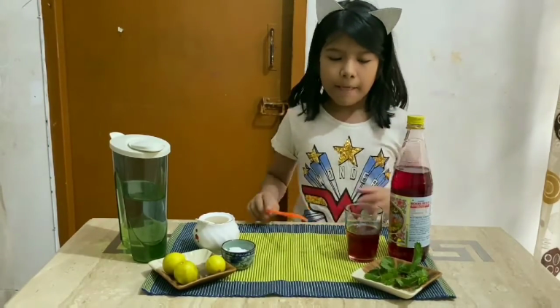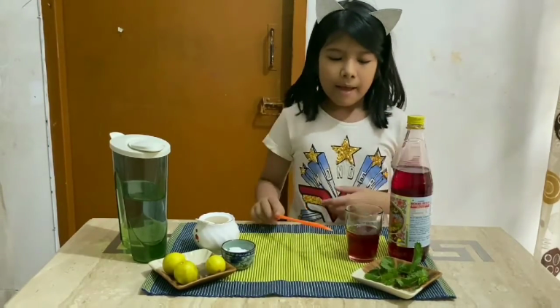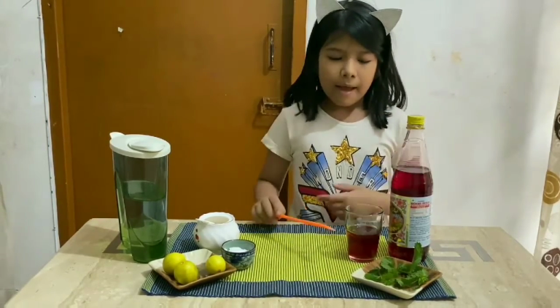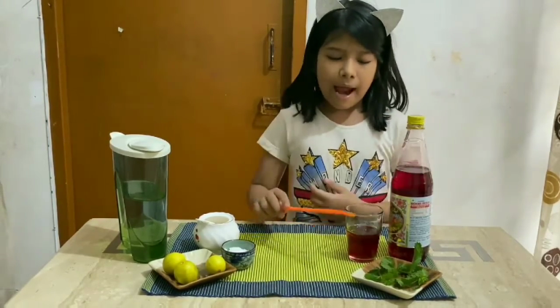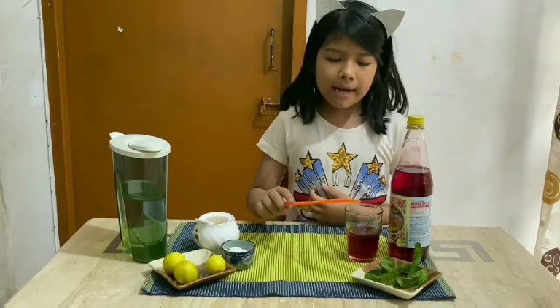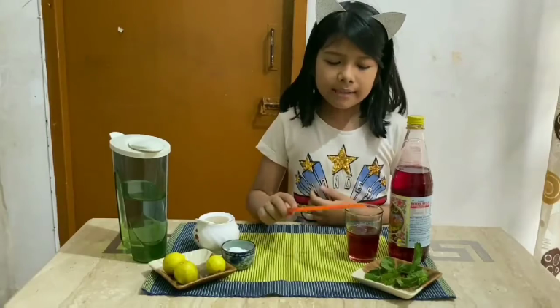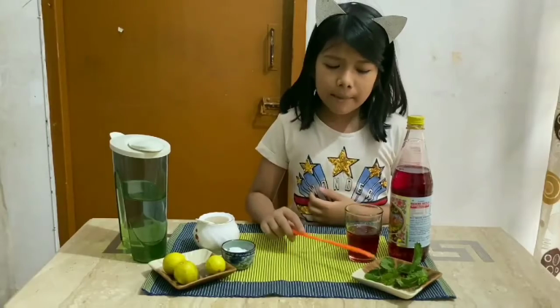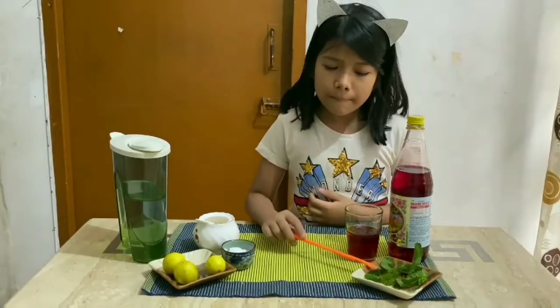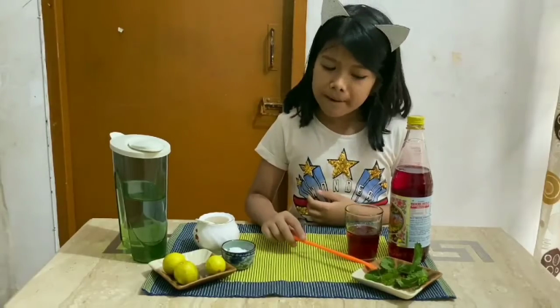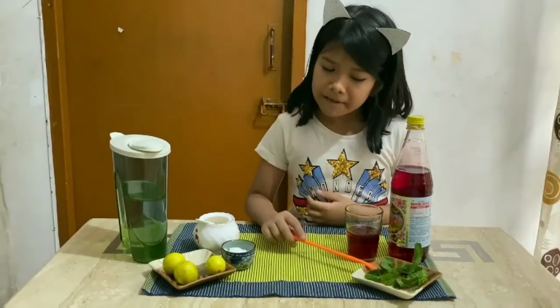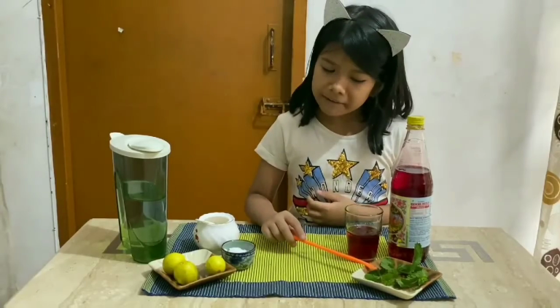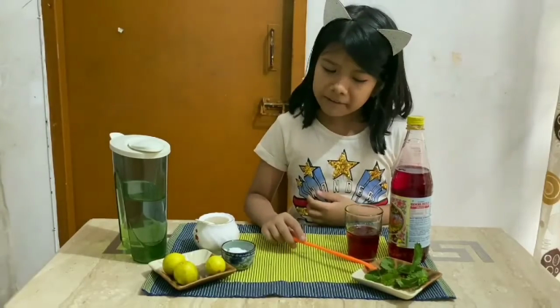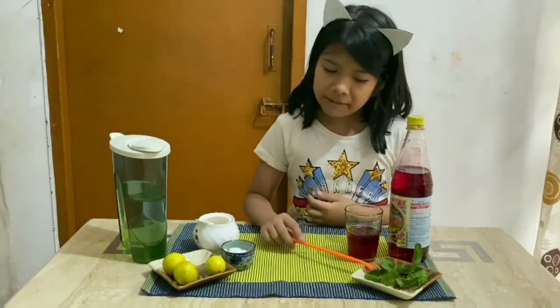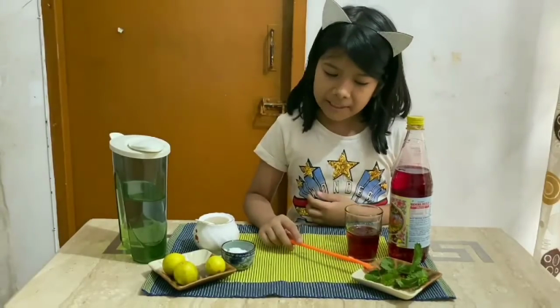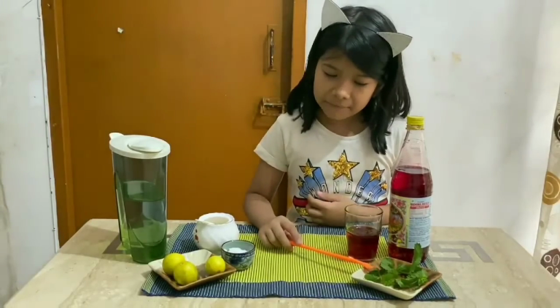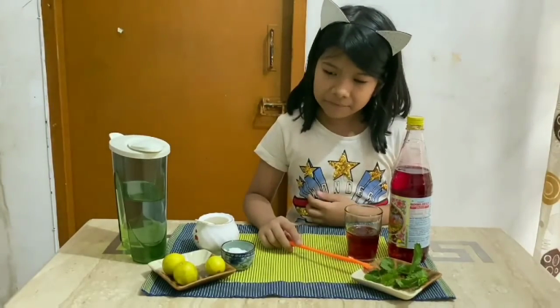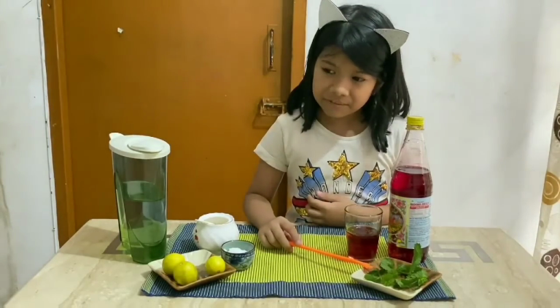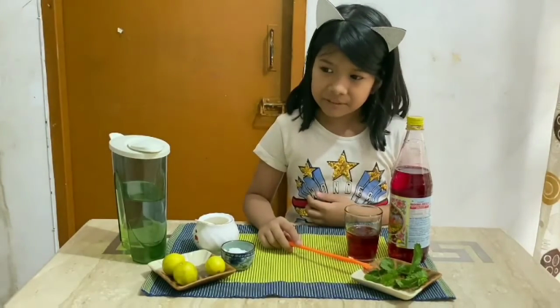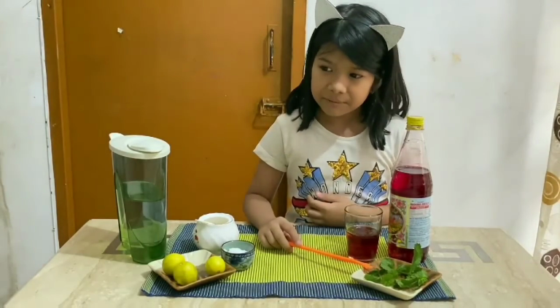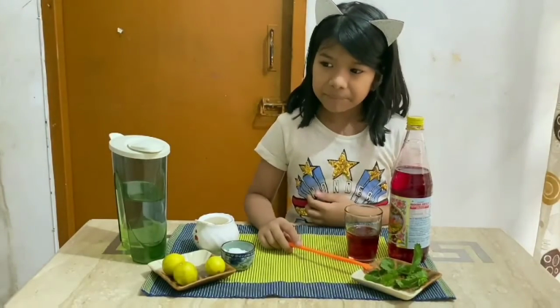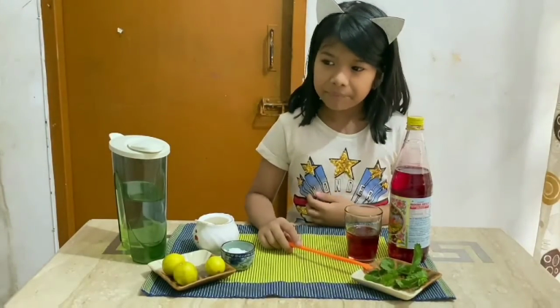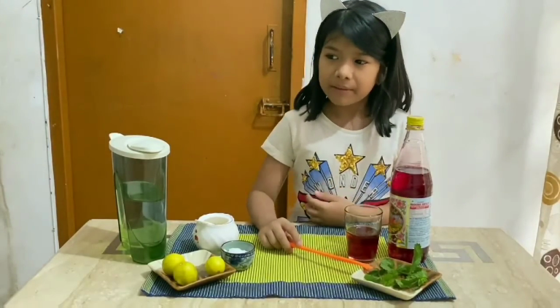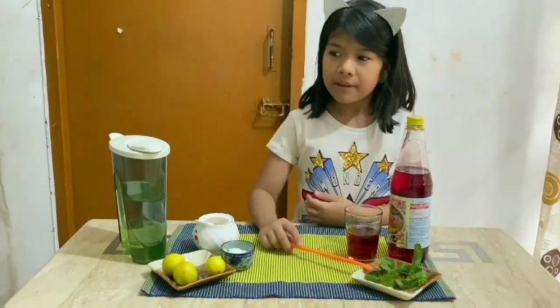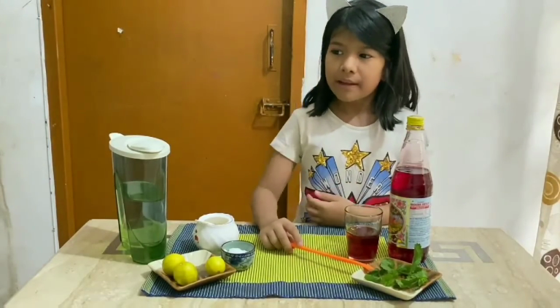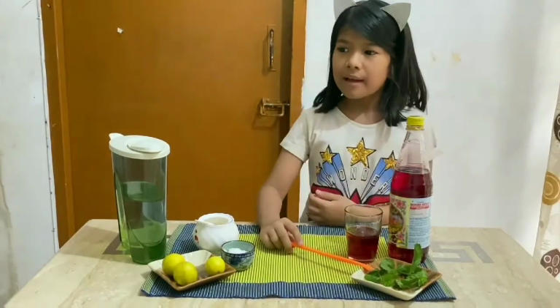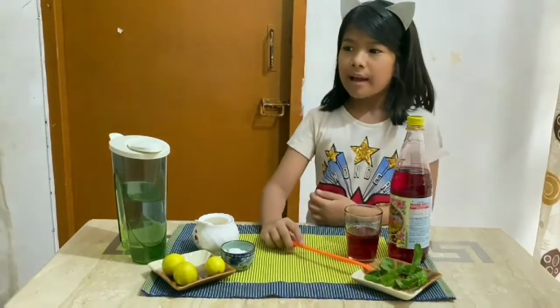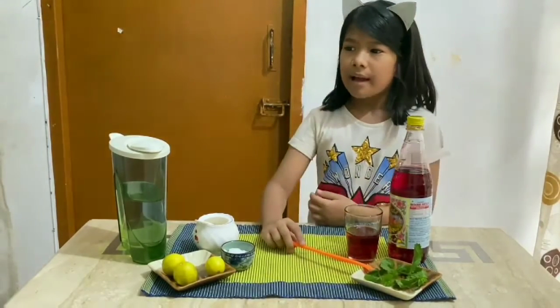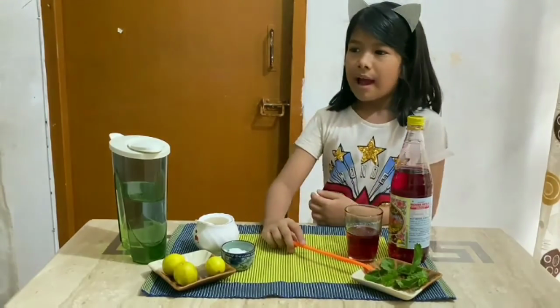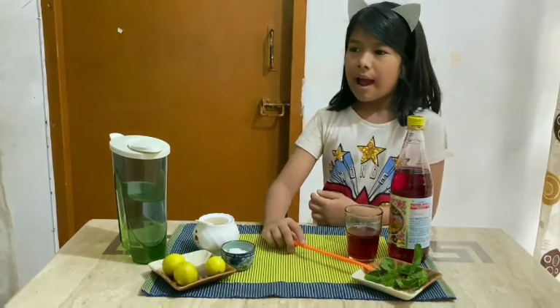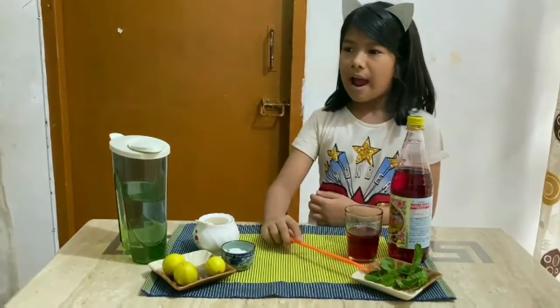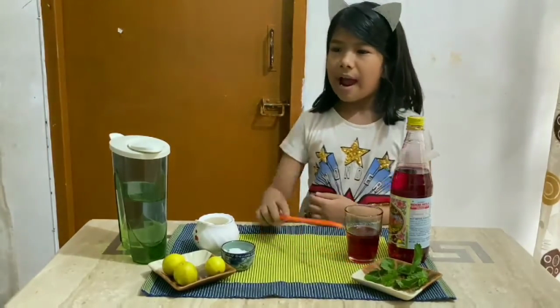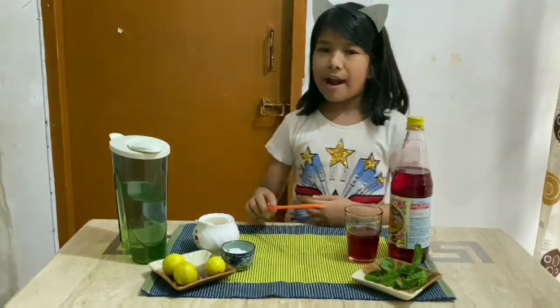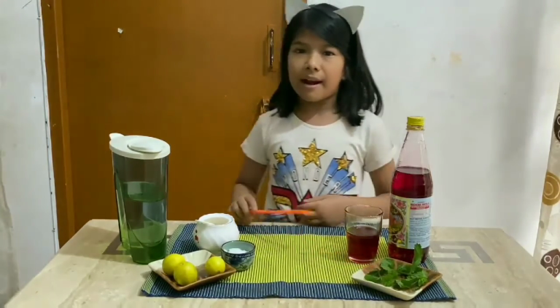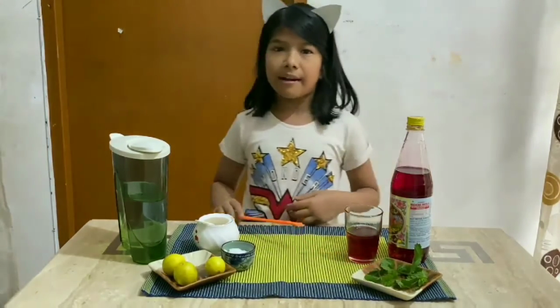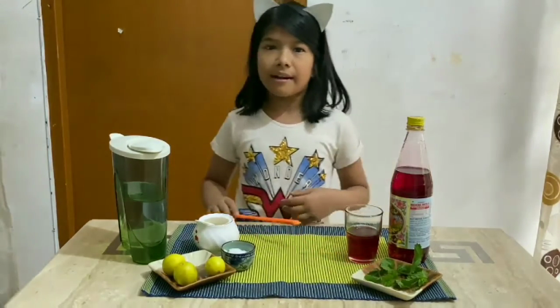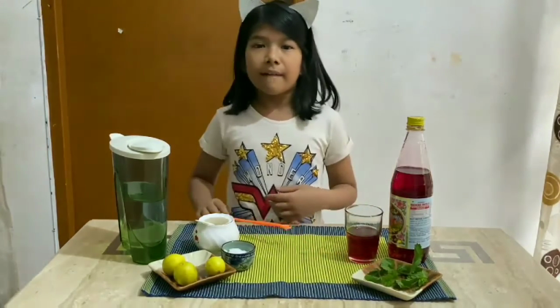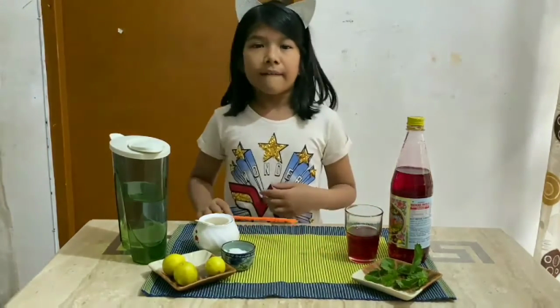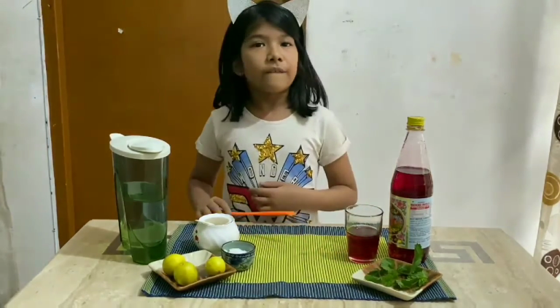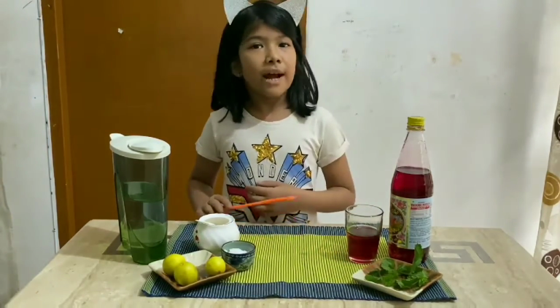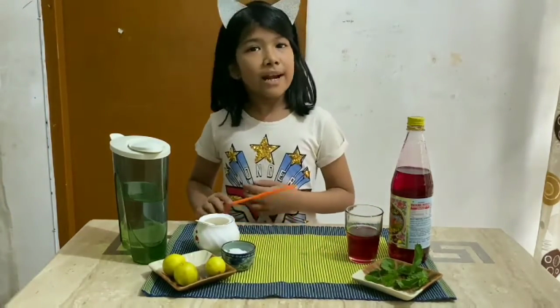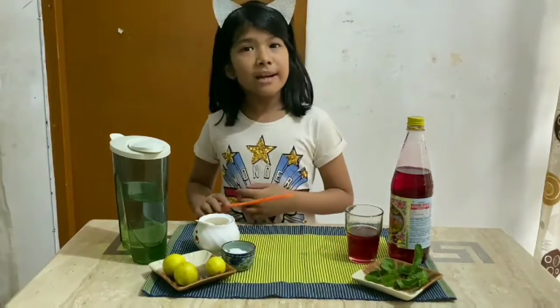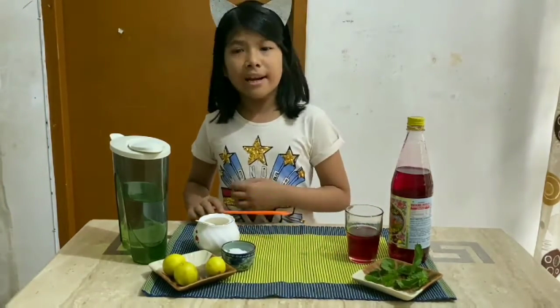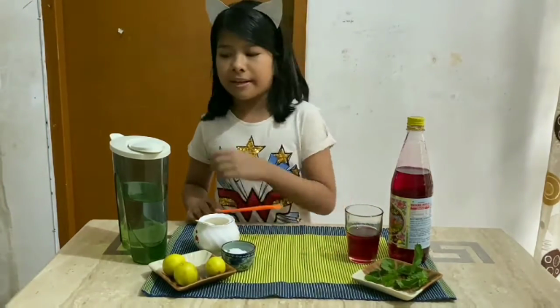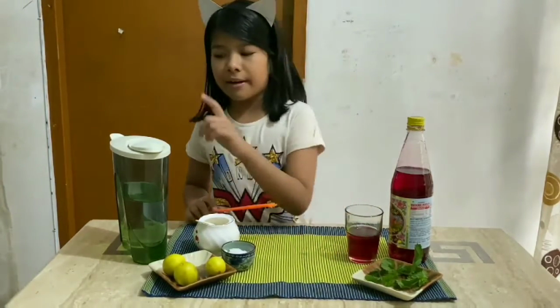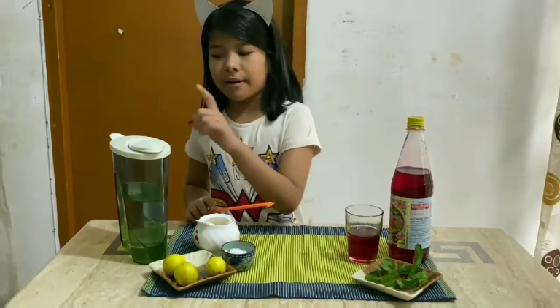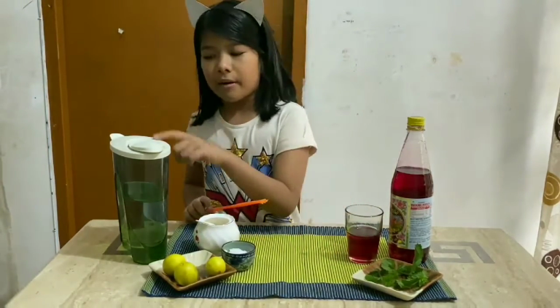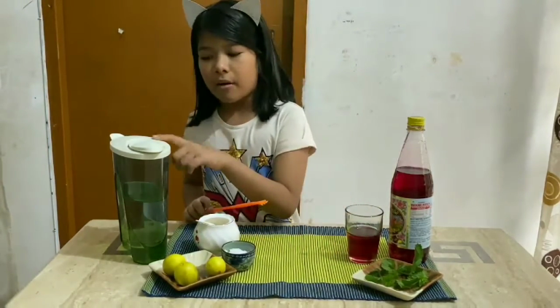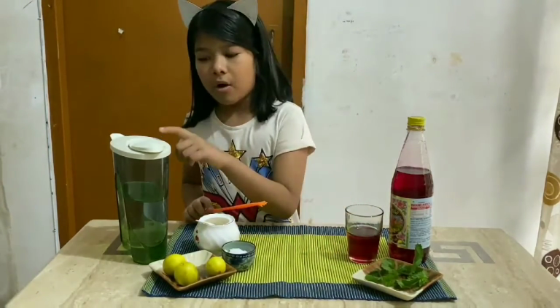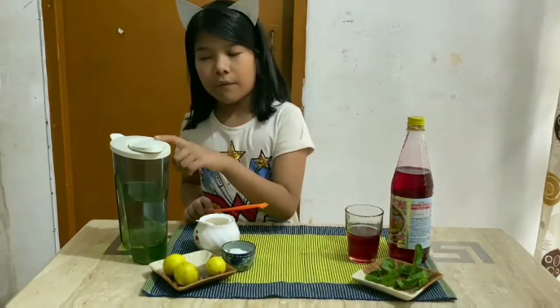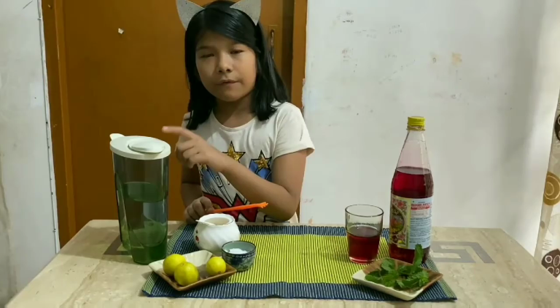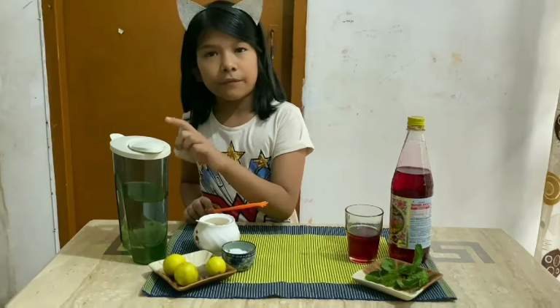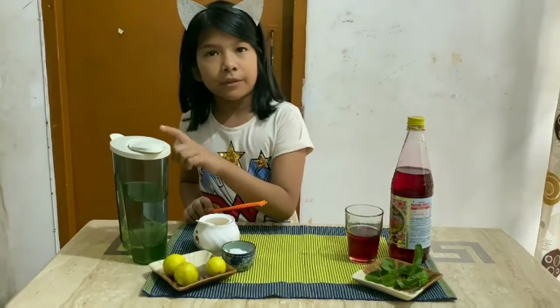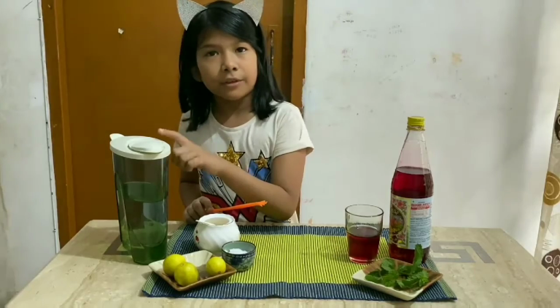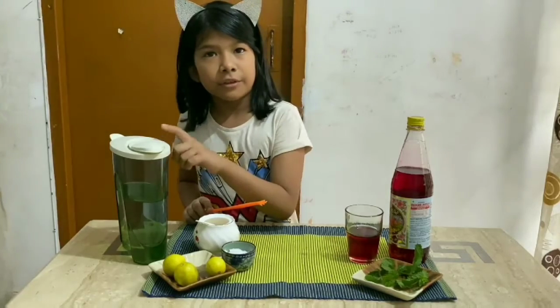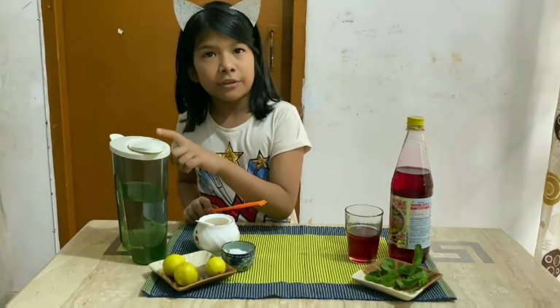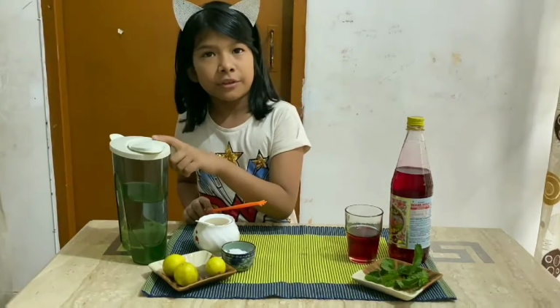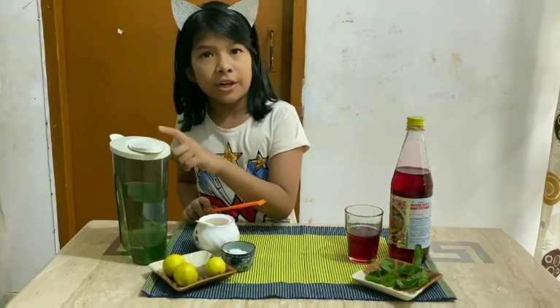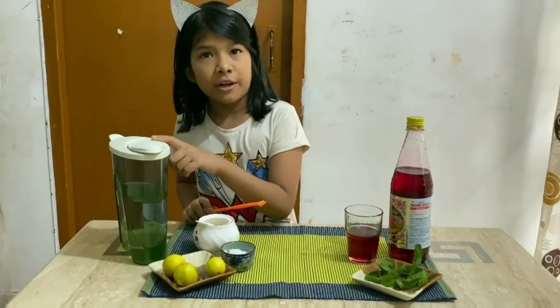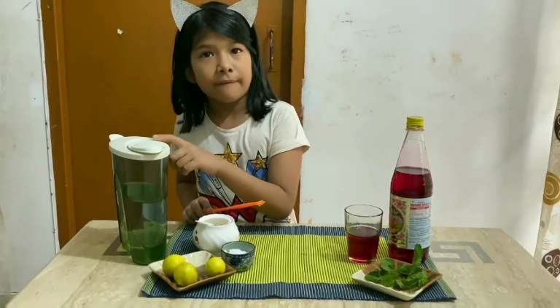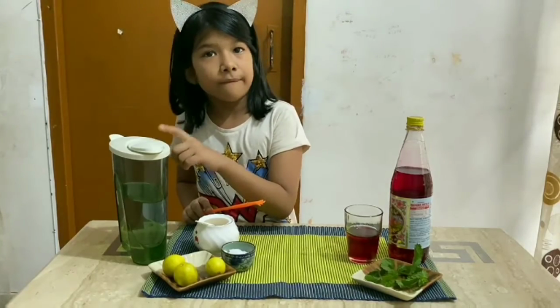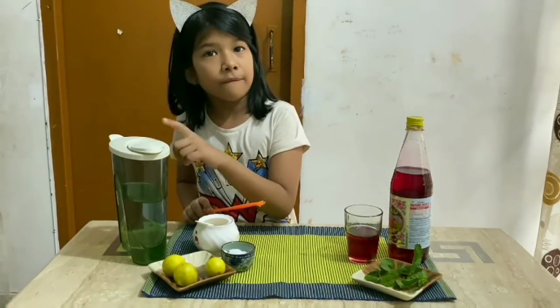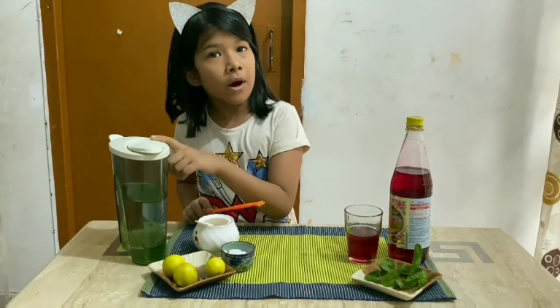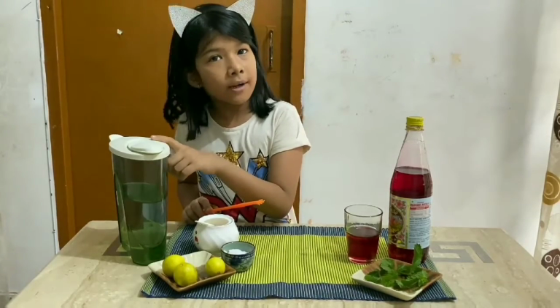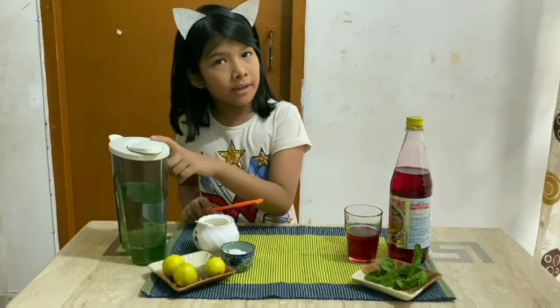And some mint leaves, and 1 liter of chilled water.